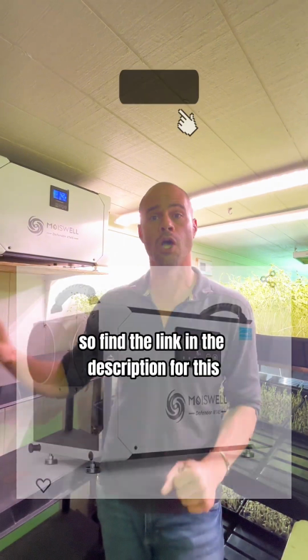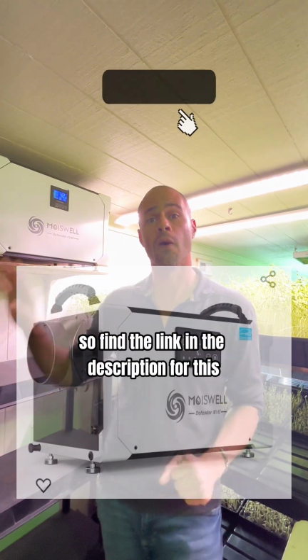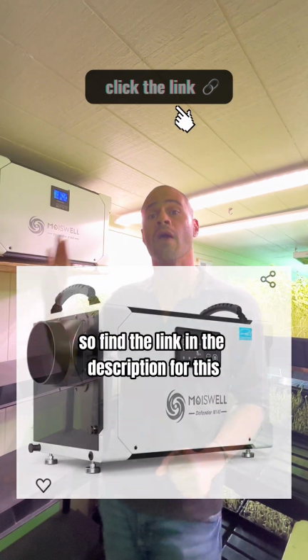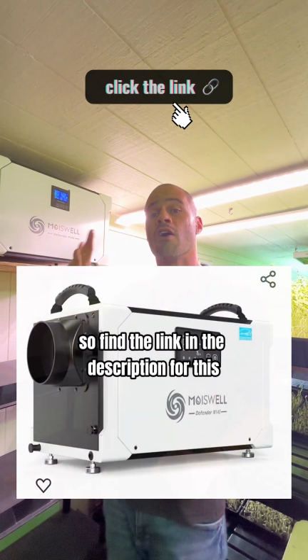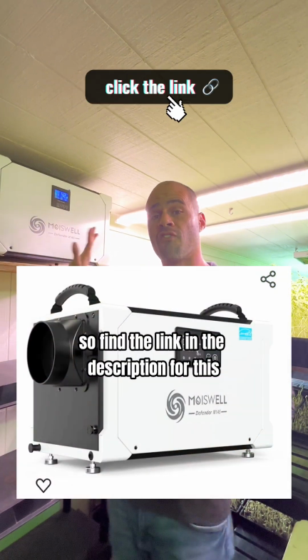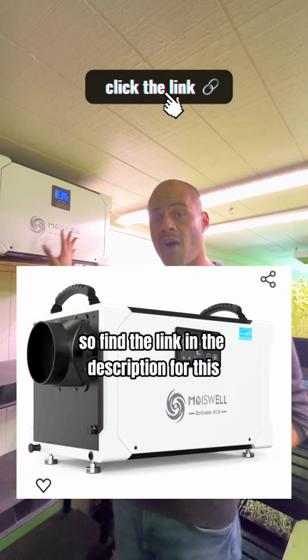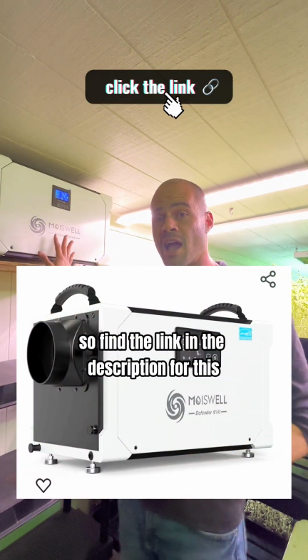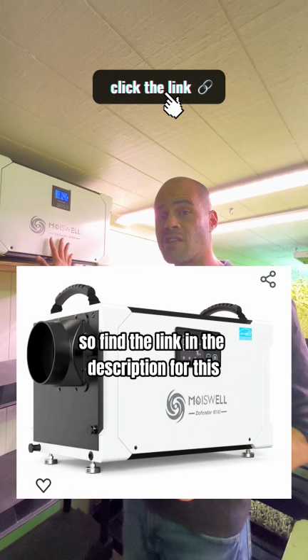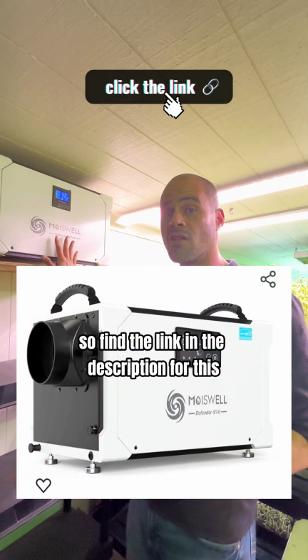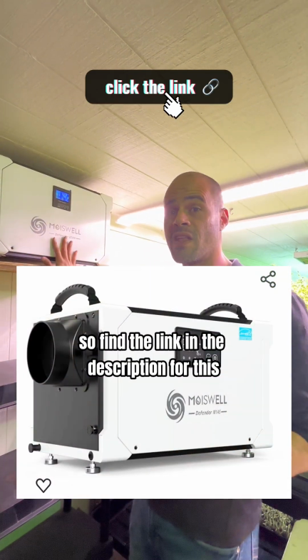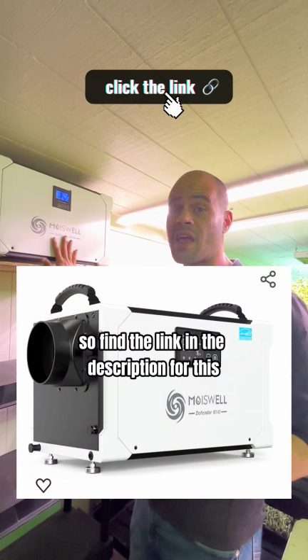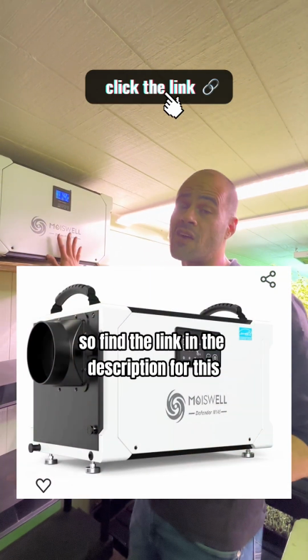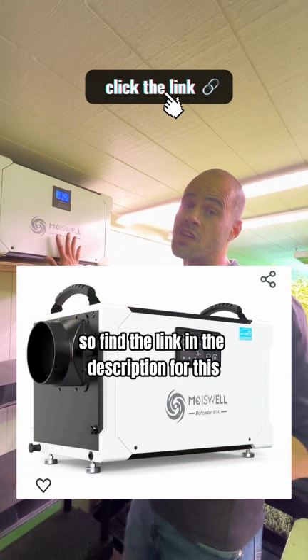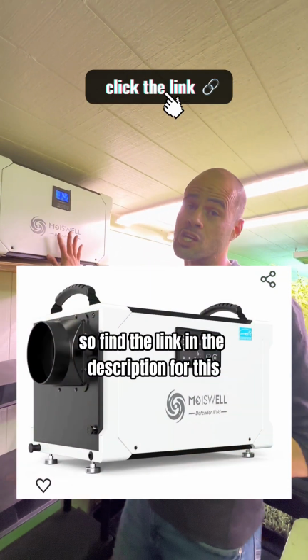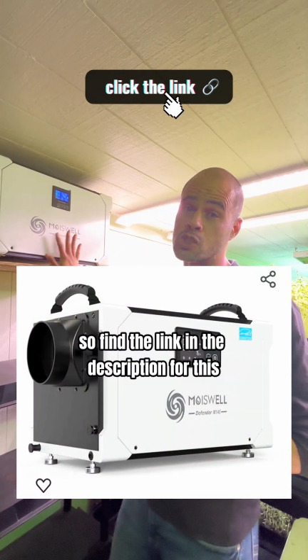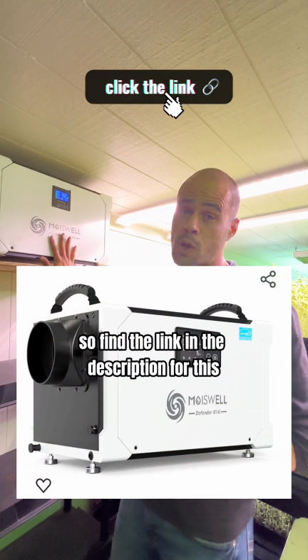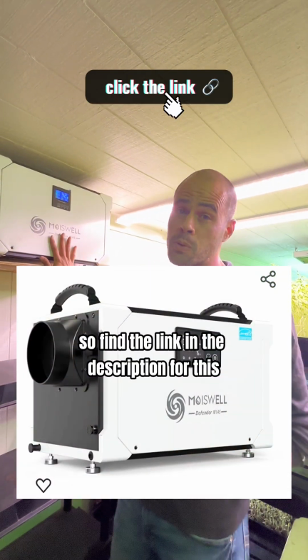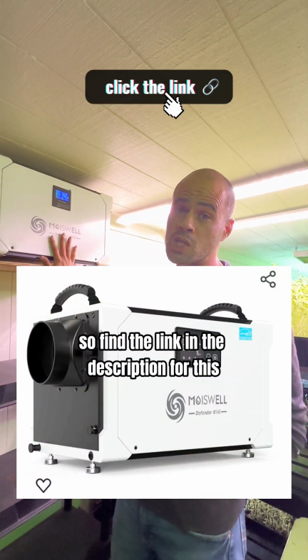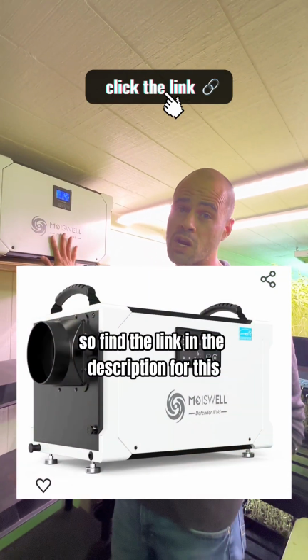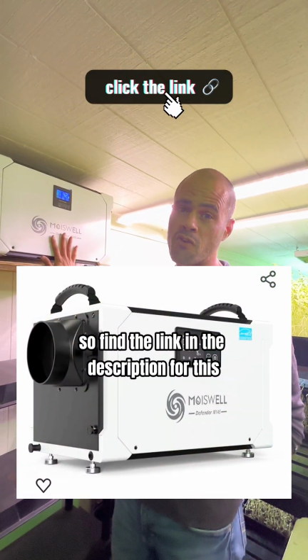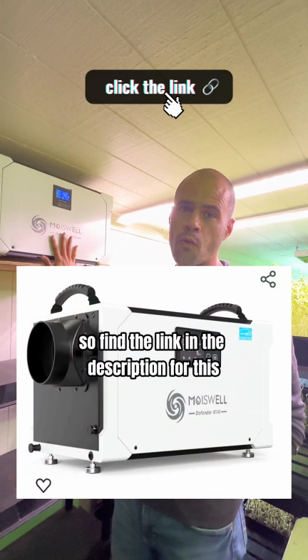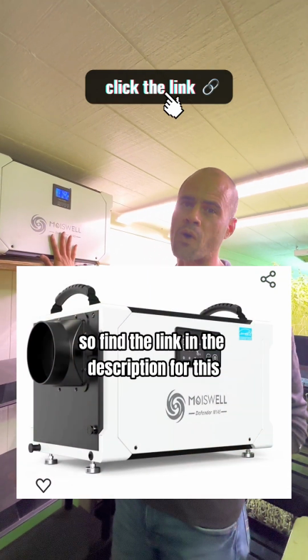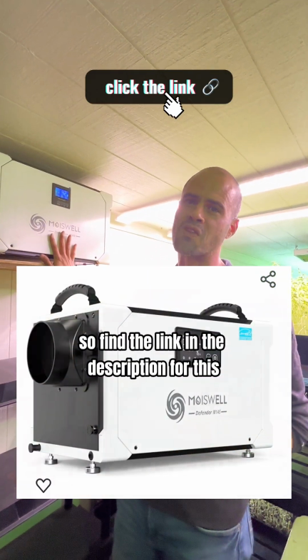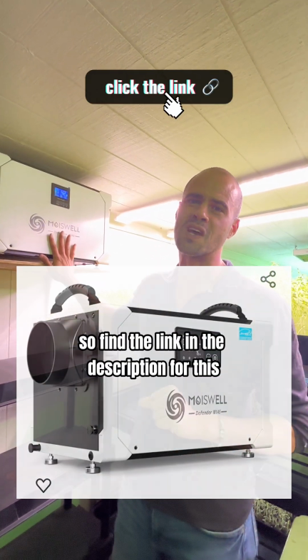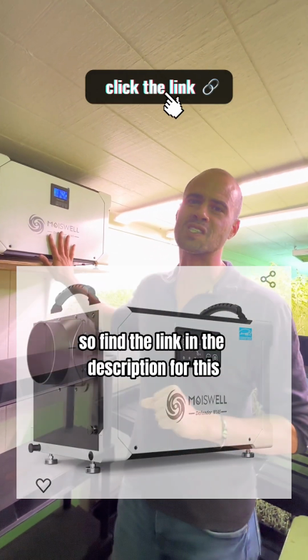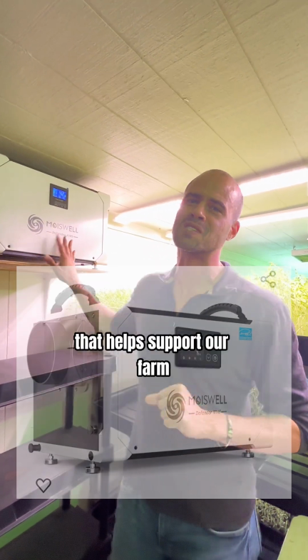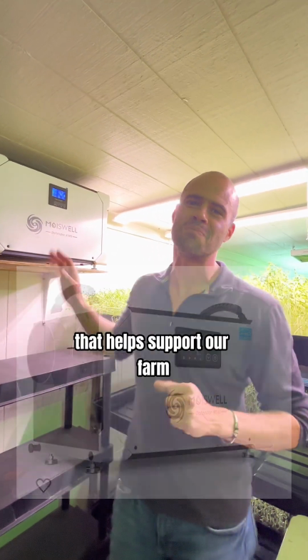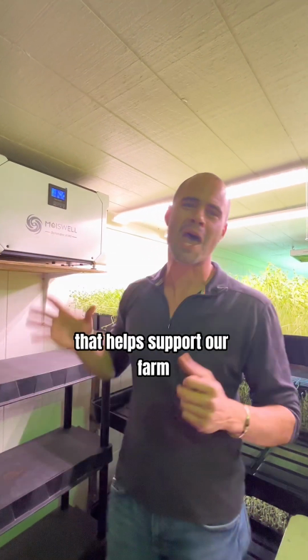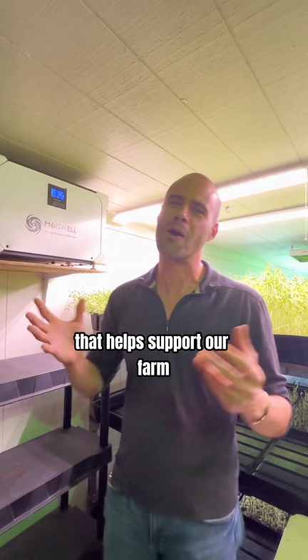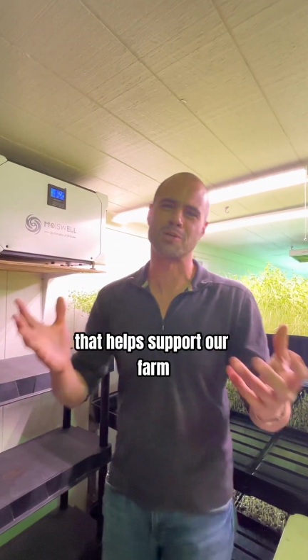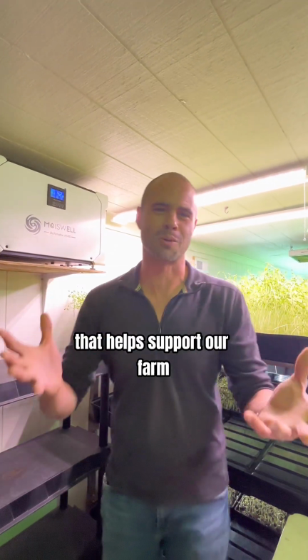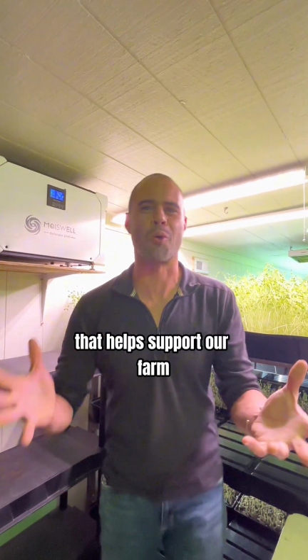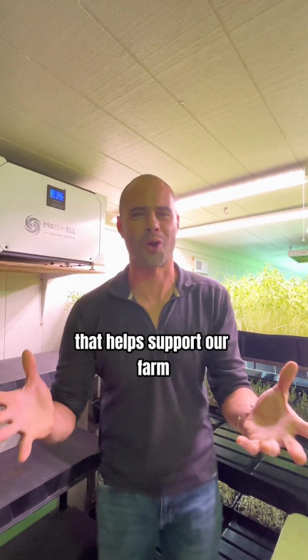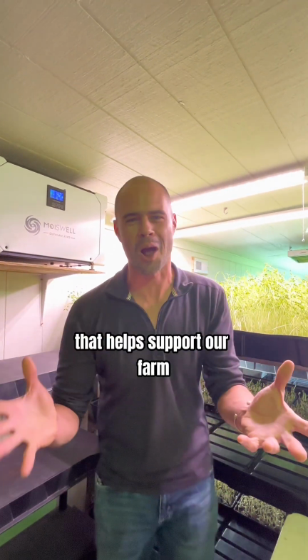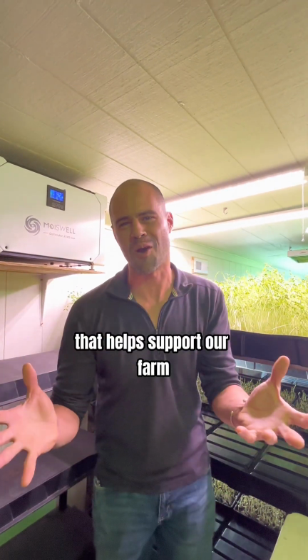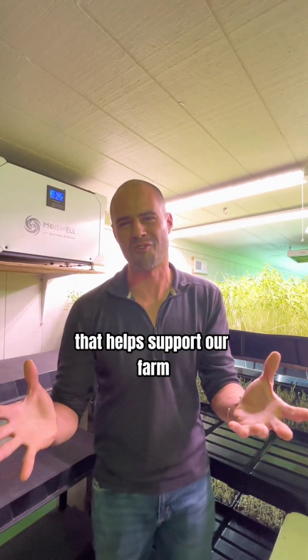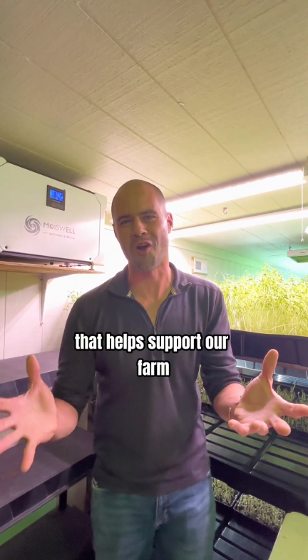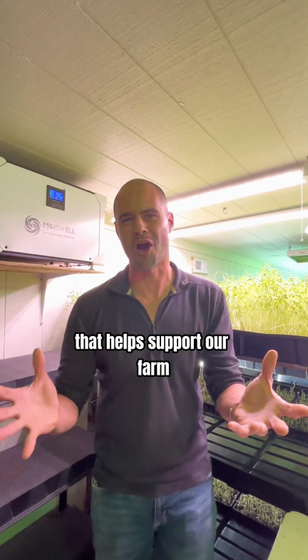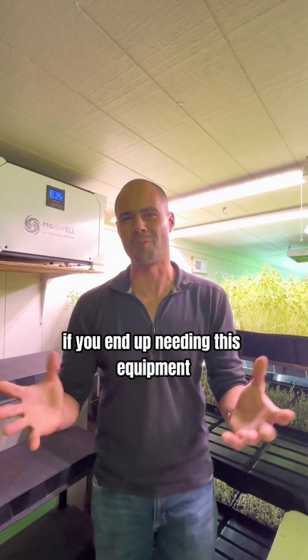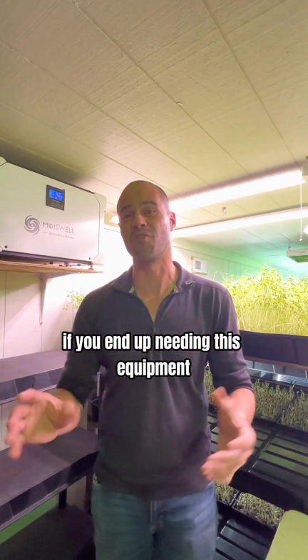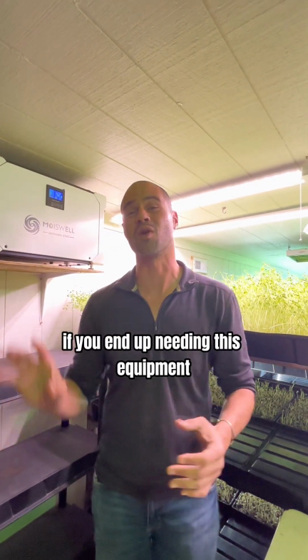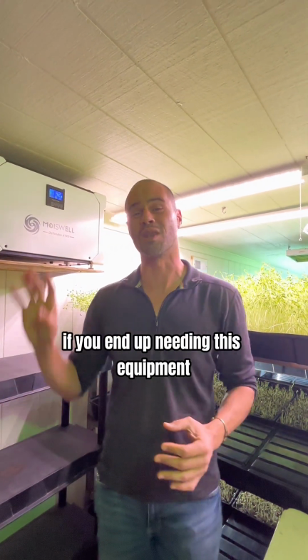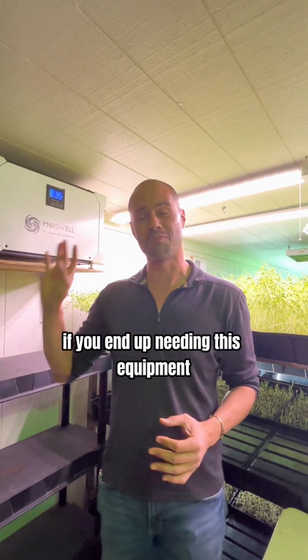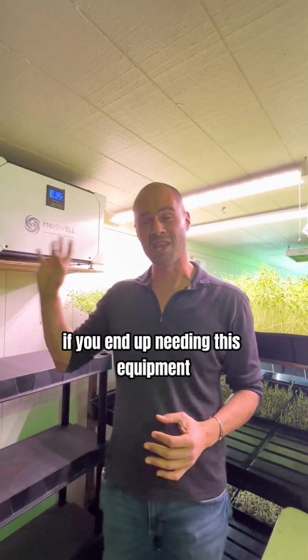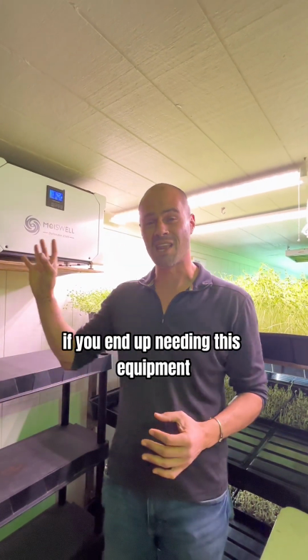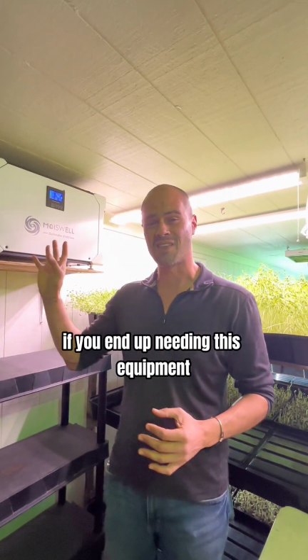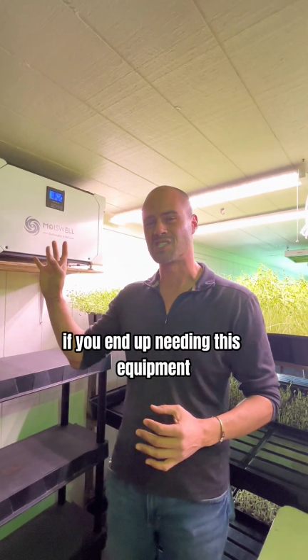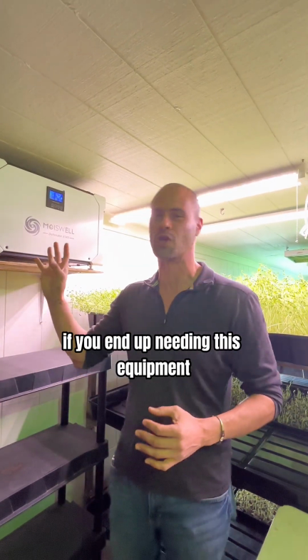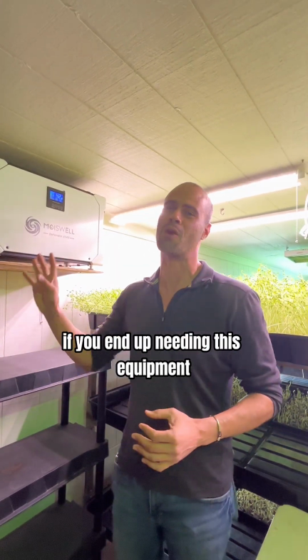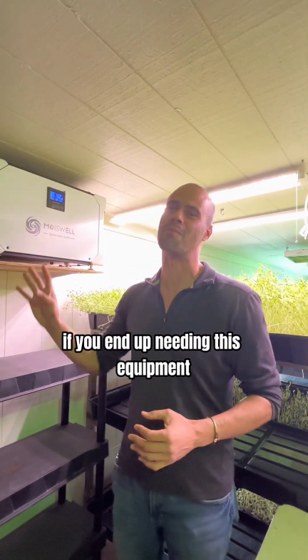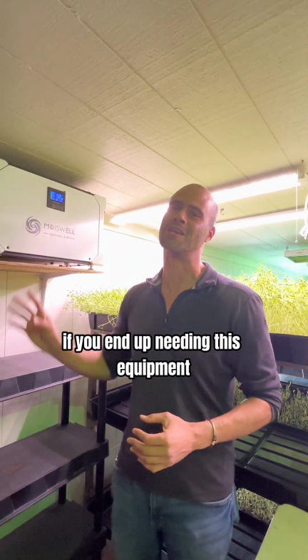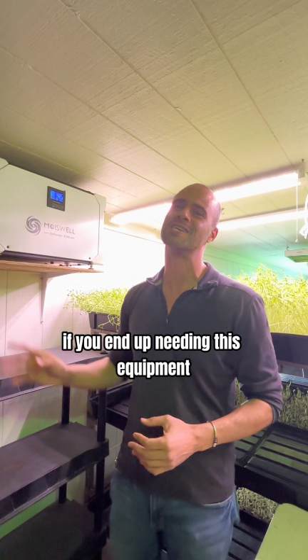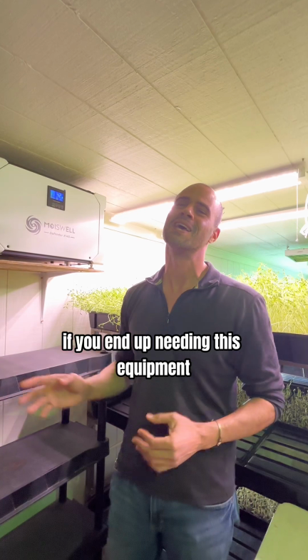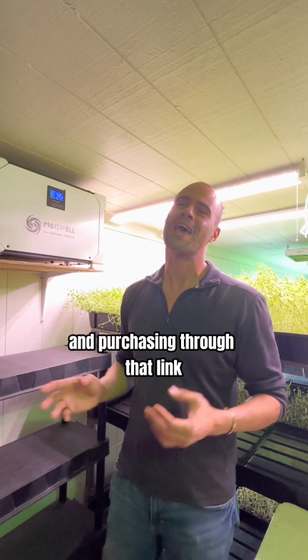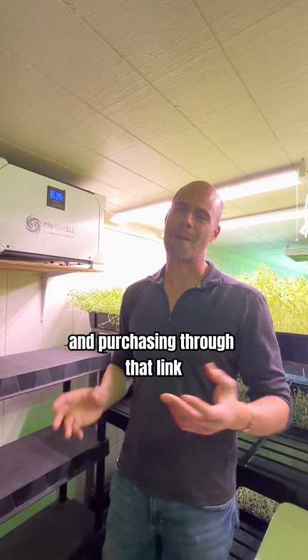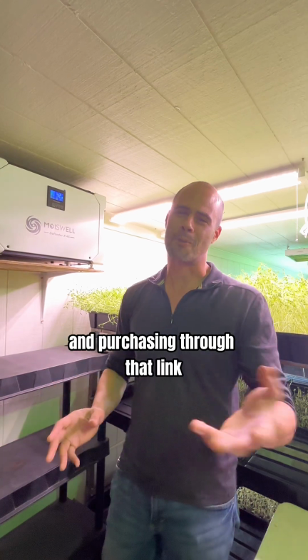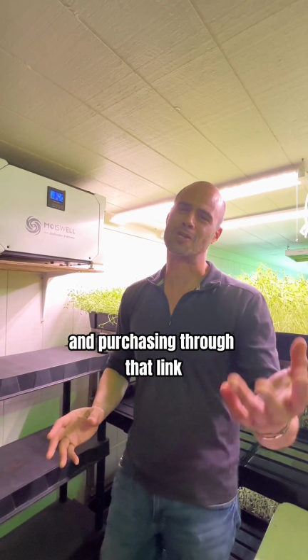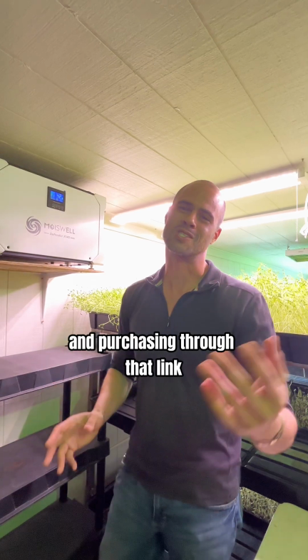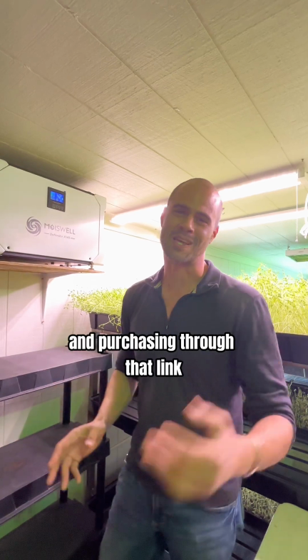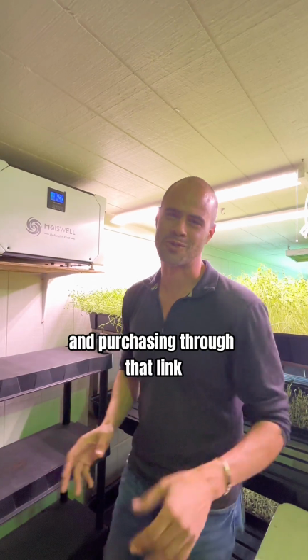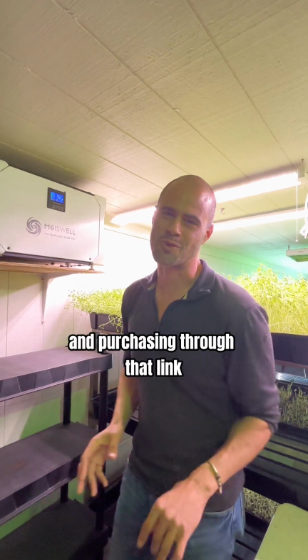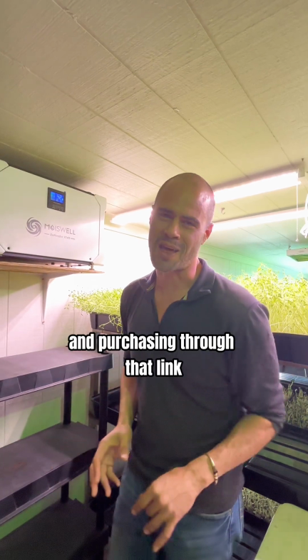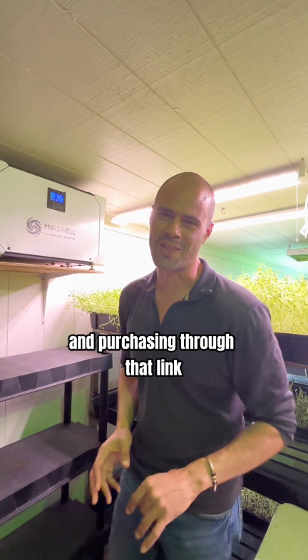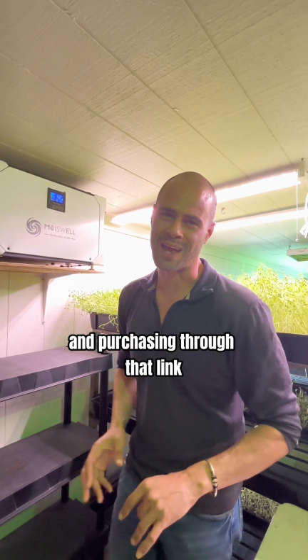Find the link in the description for this — it helps support our farm if you end up needing this equipment and purchasing through that link.